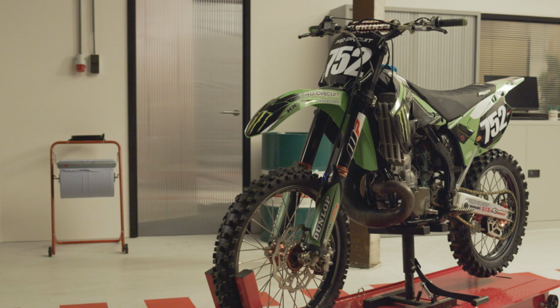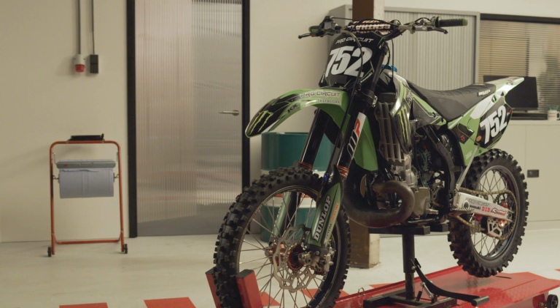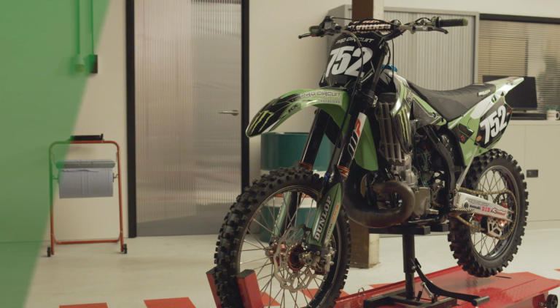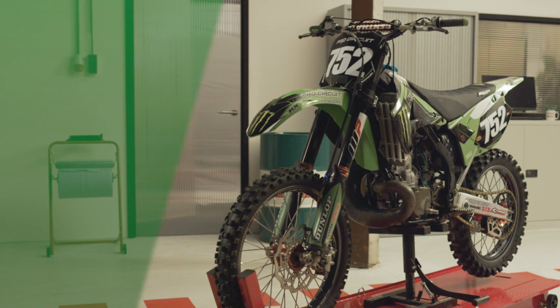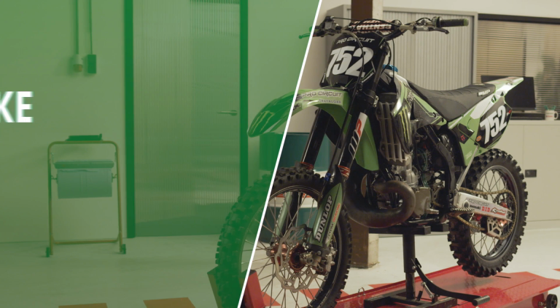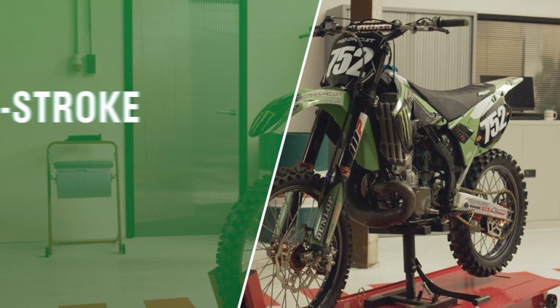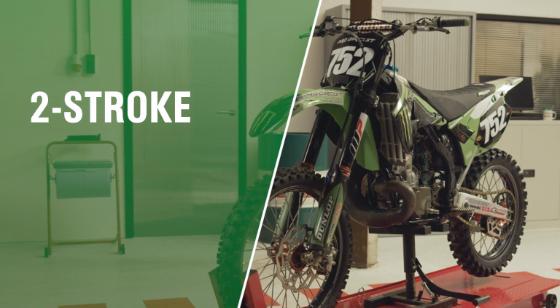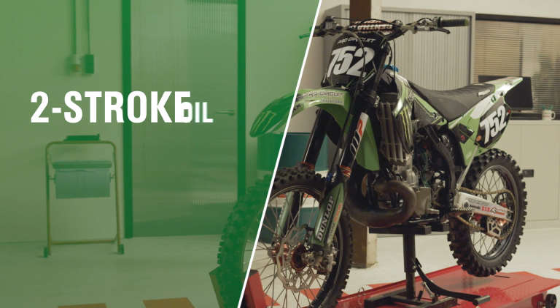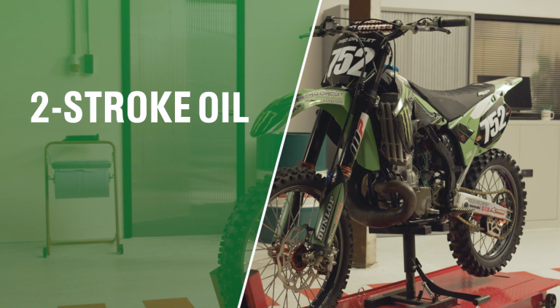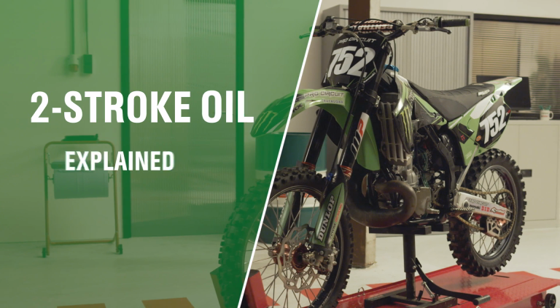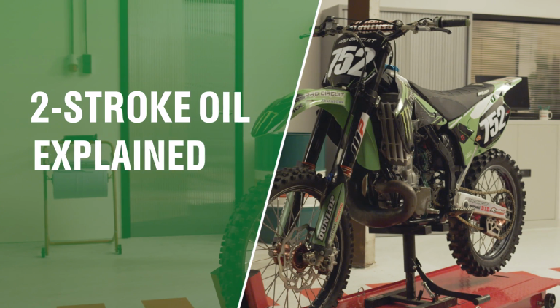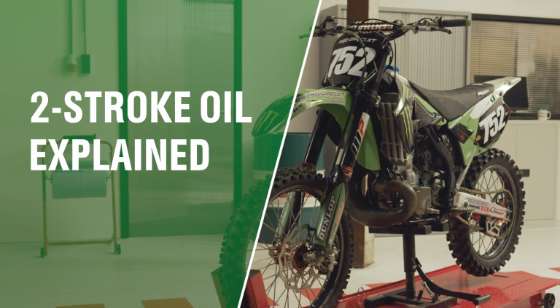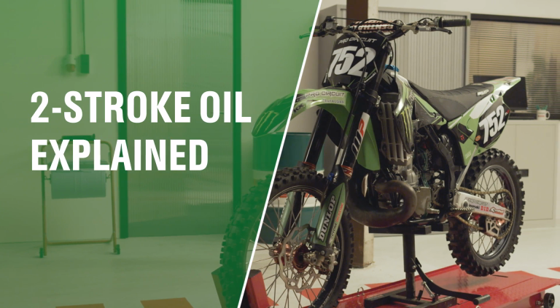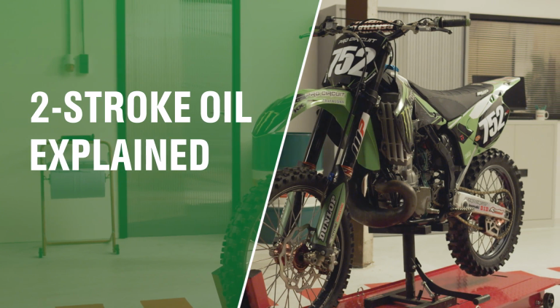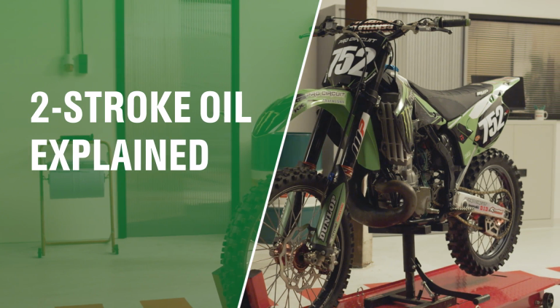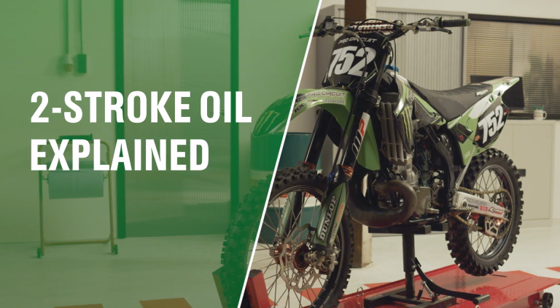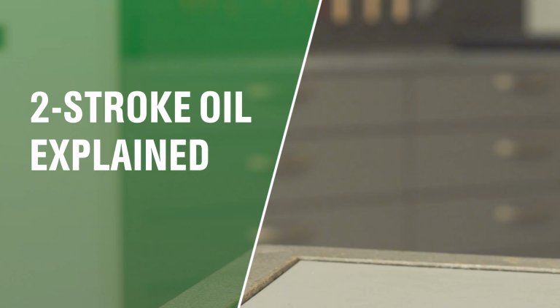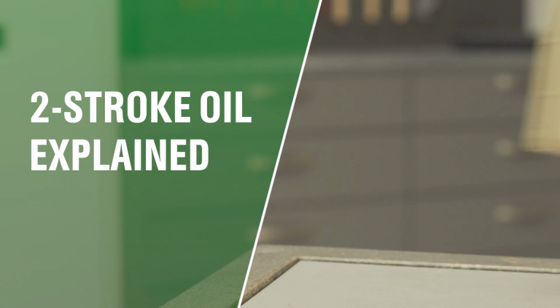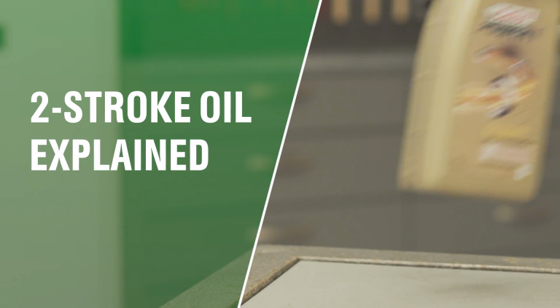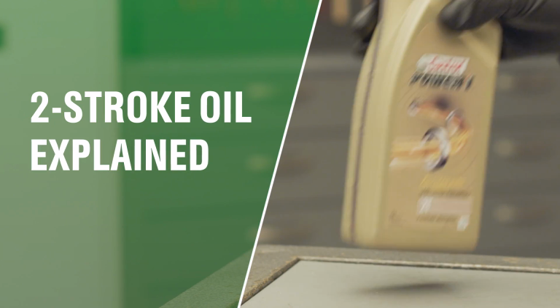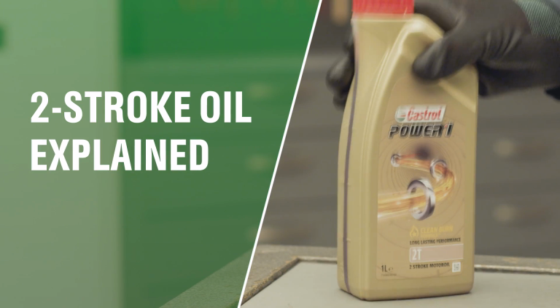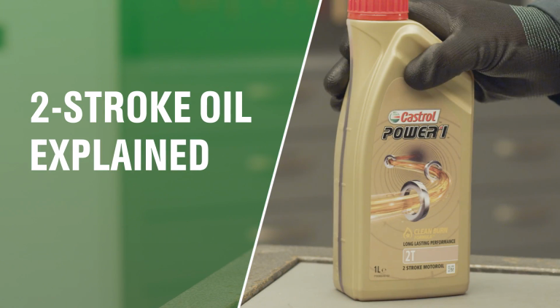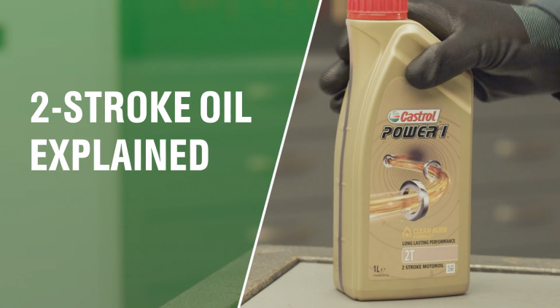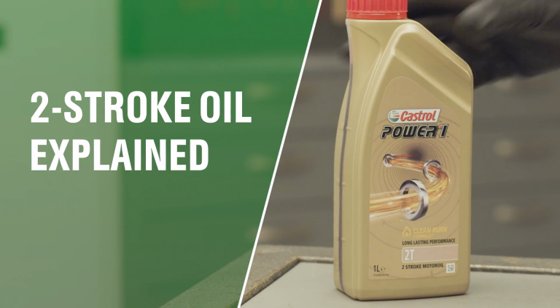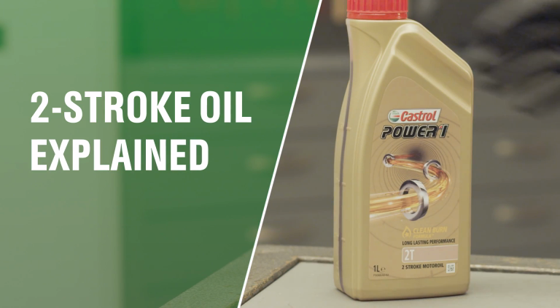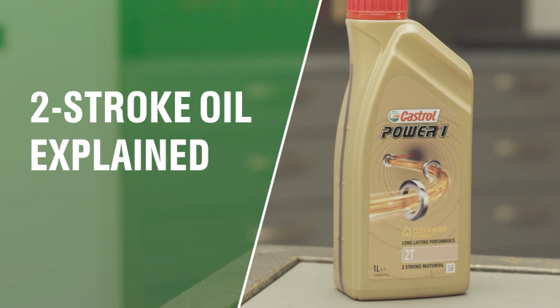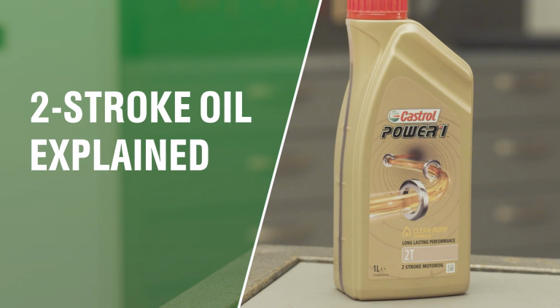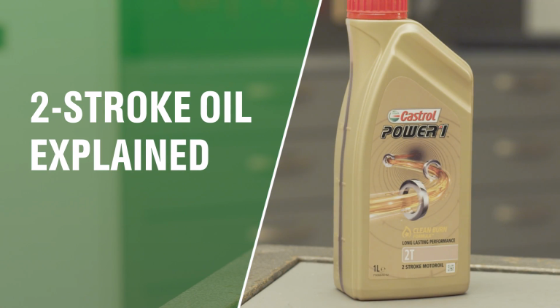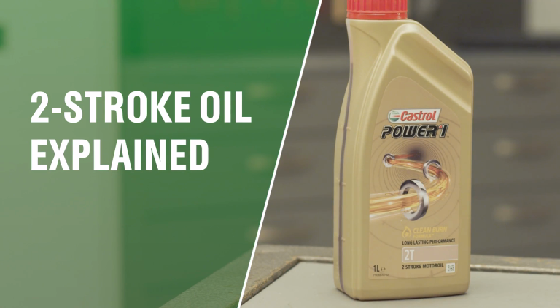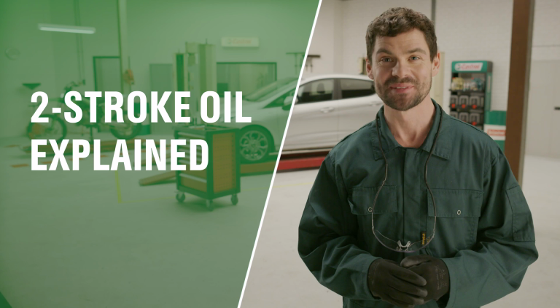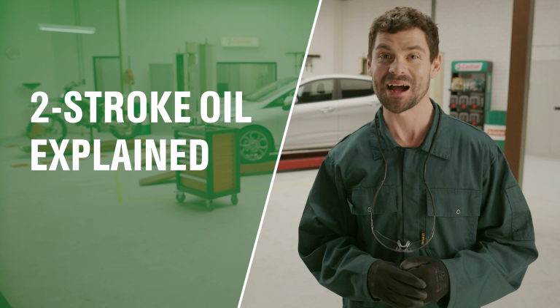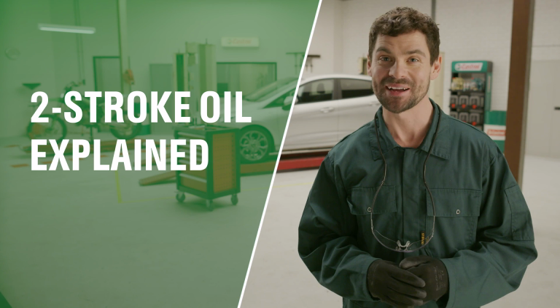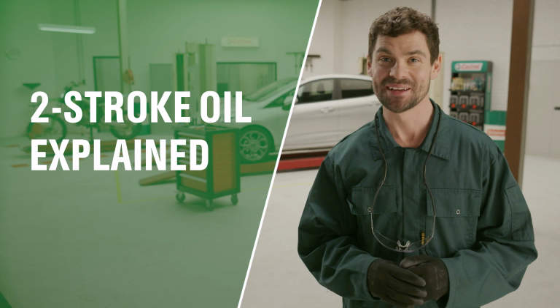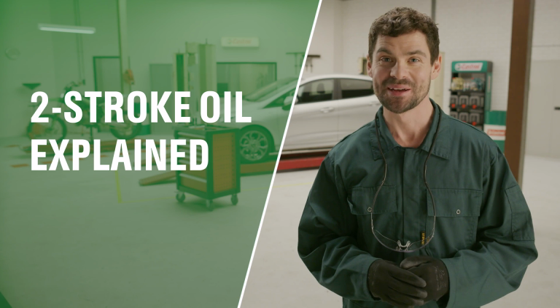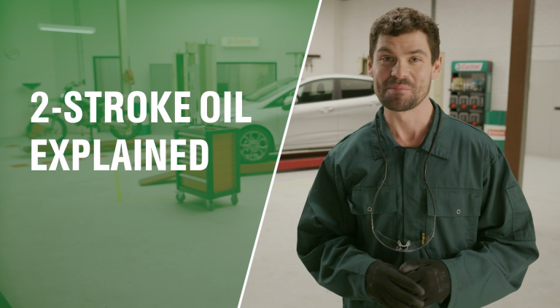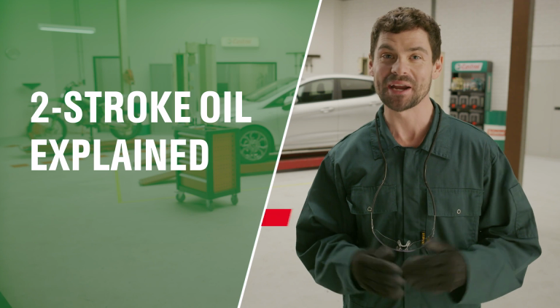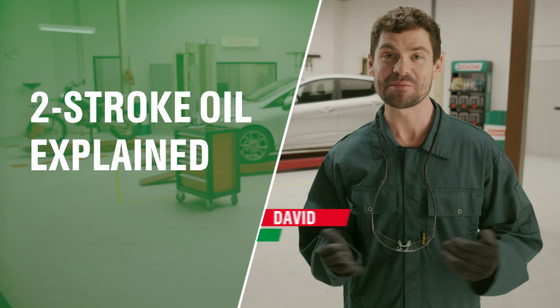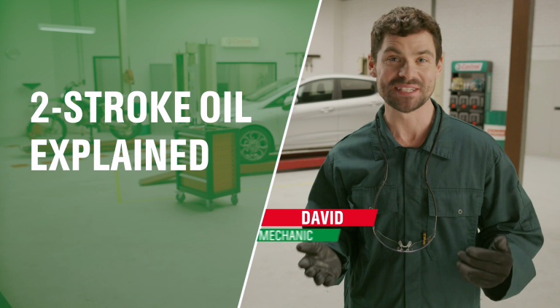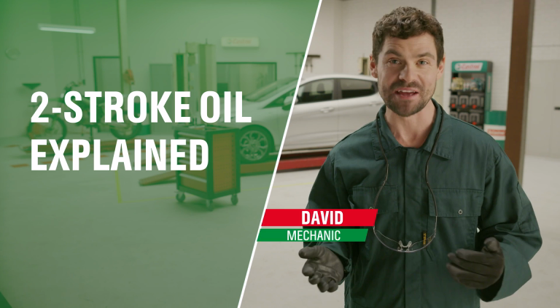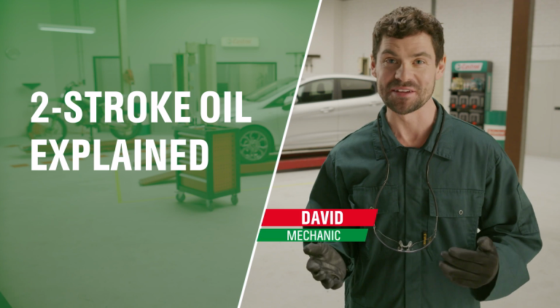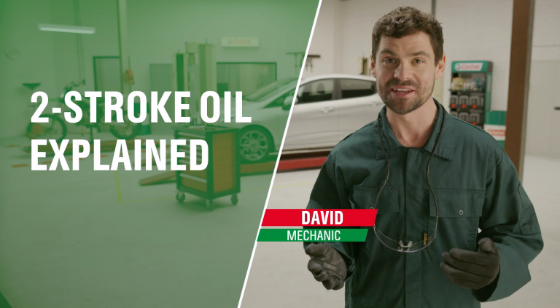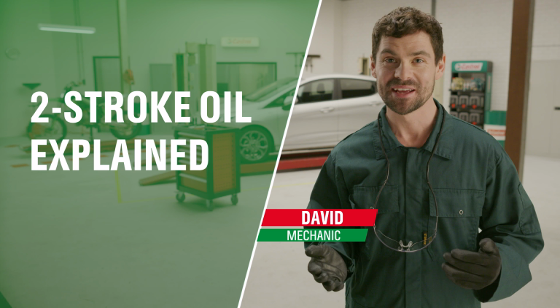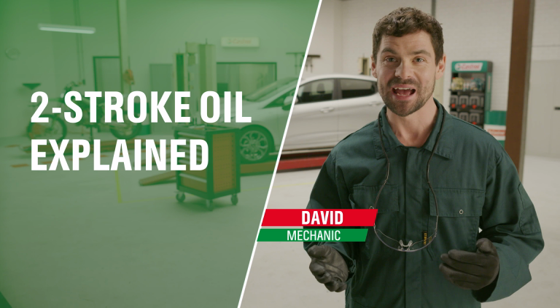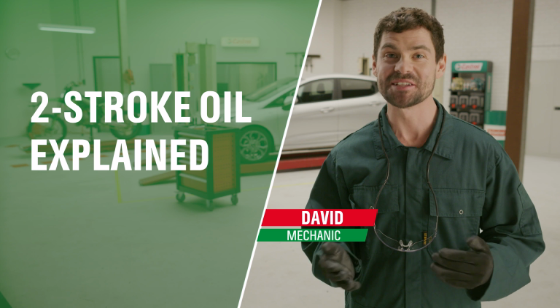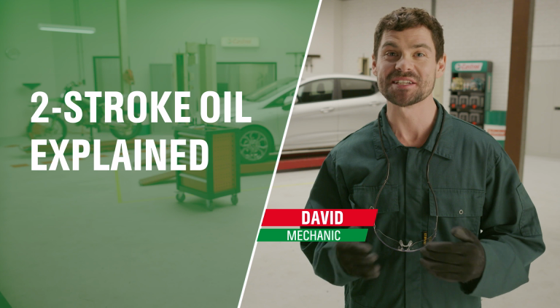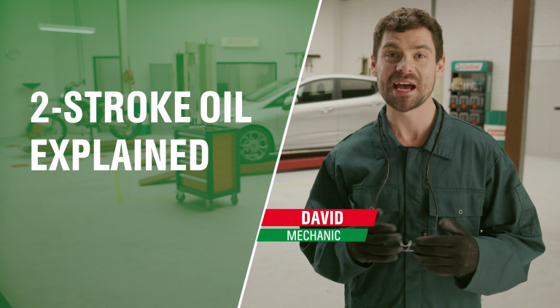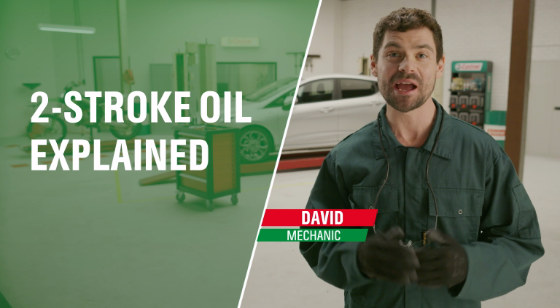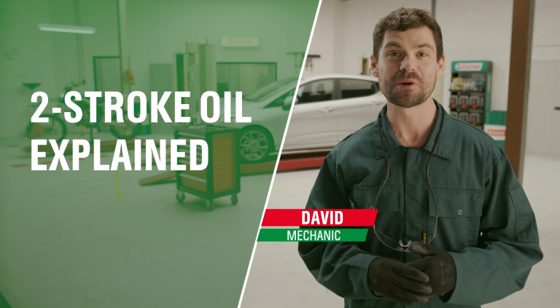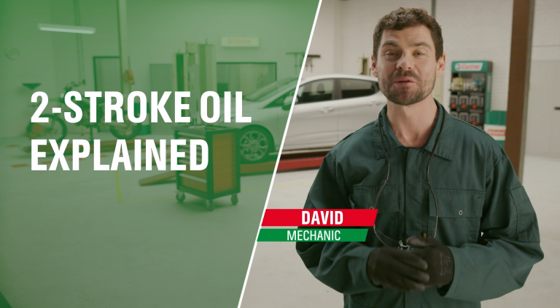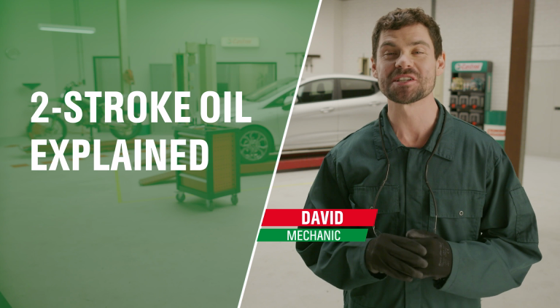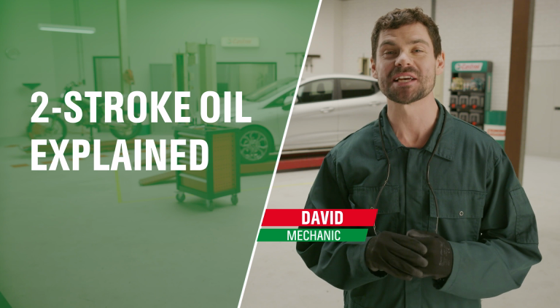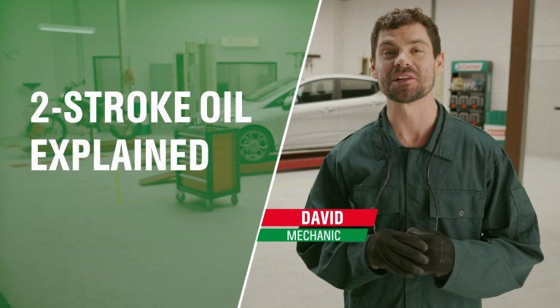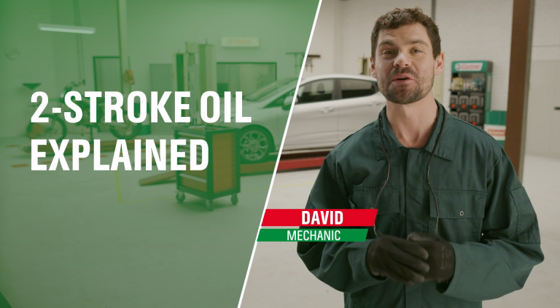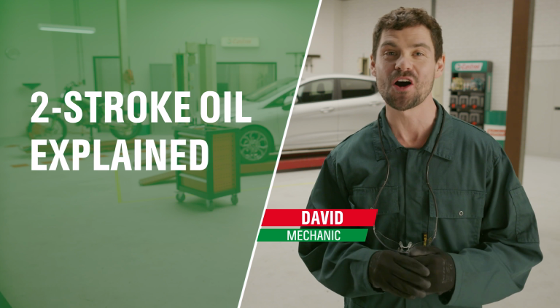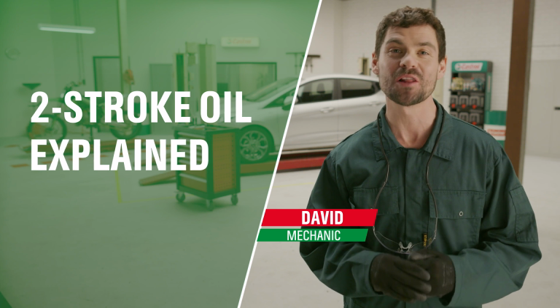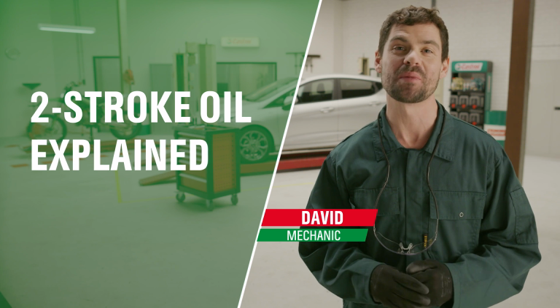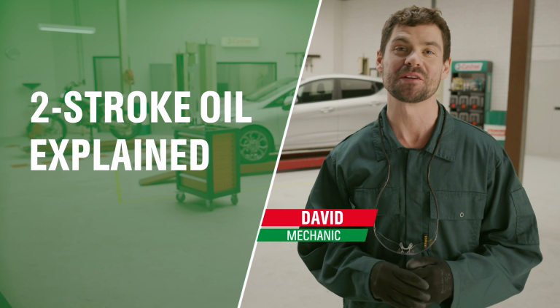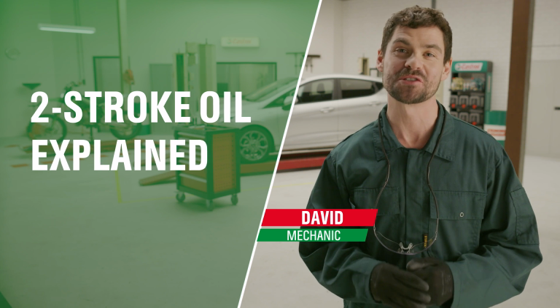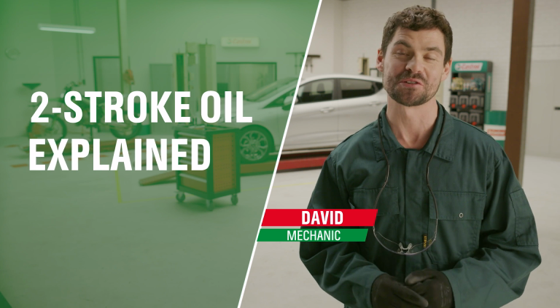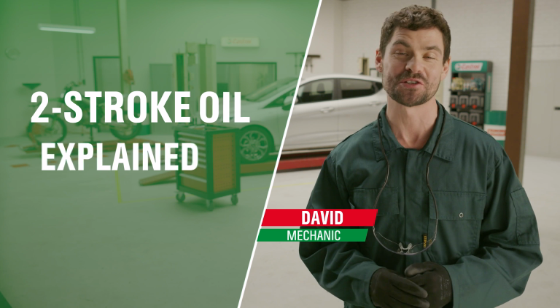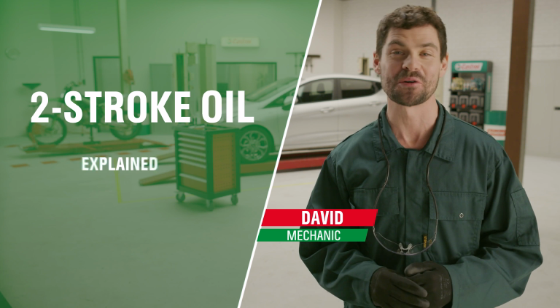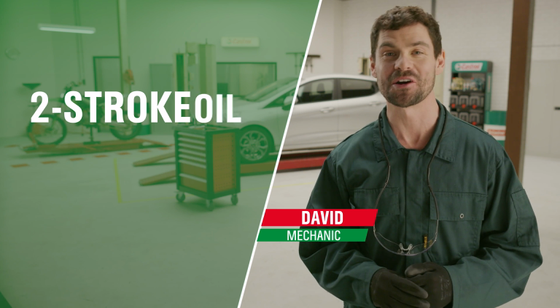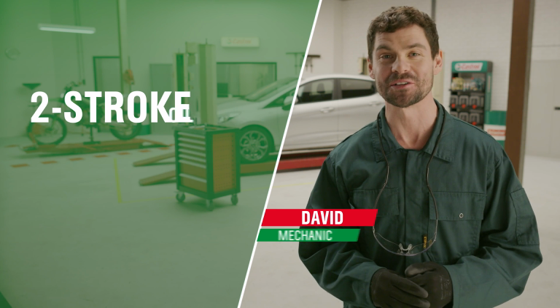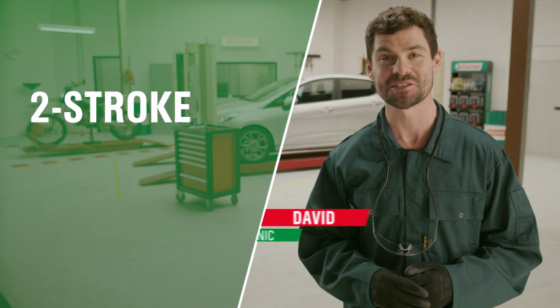Why do you need a special oil for a two-stroke engine? Hi, my name's David and today I'm going to tell you all about two-stroke oils.